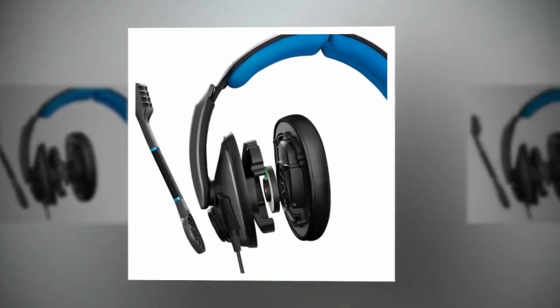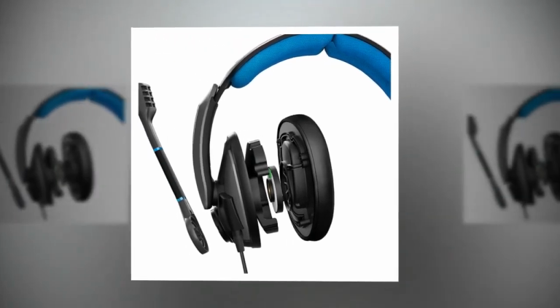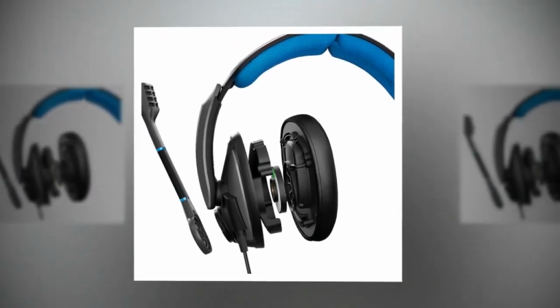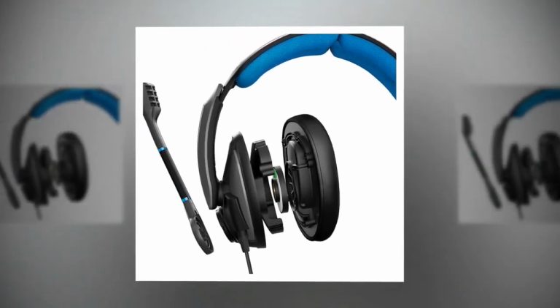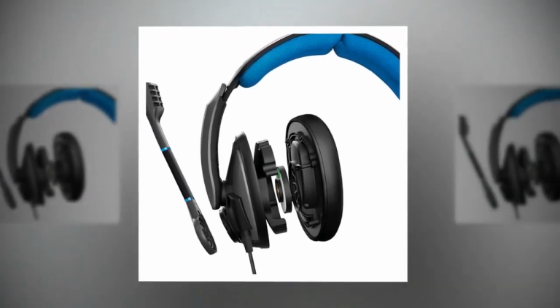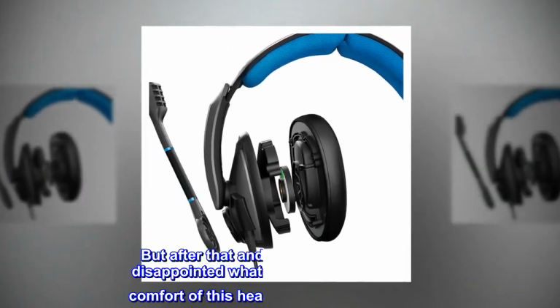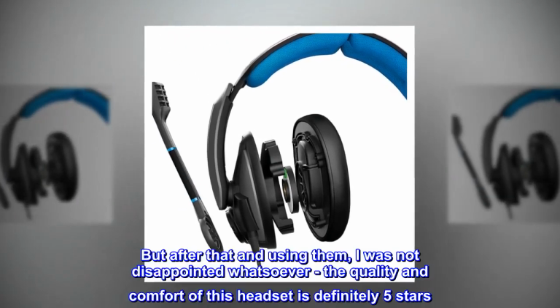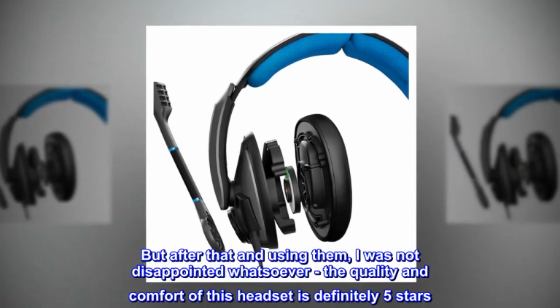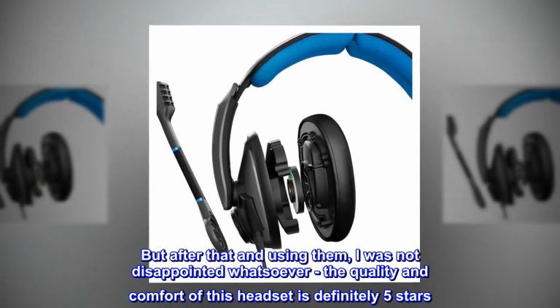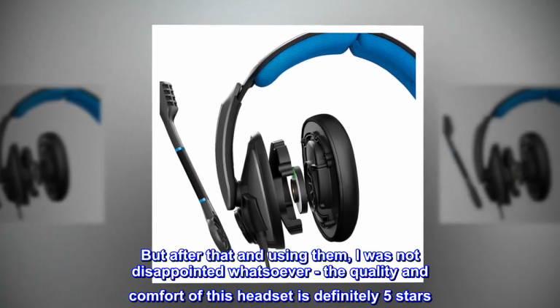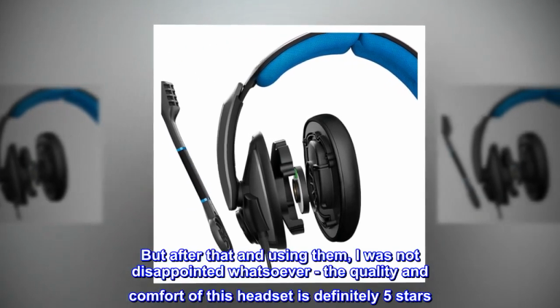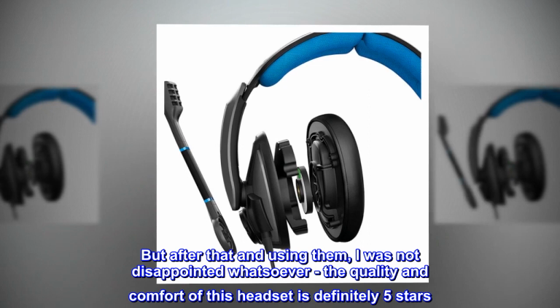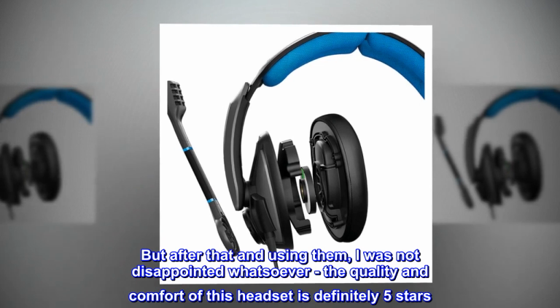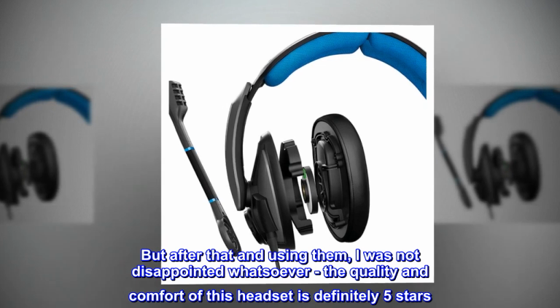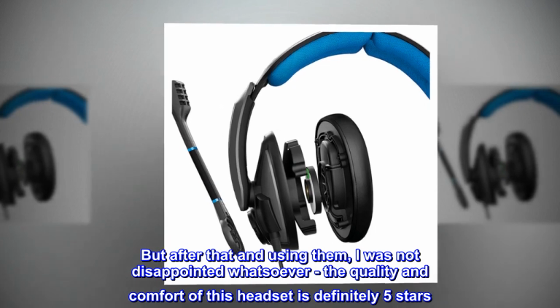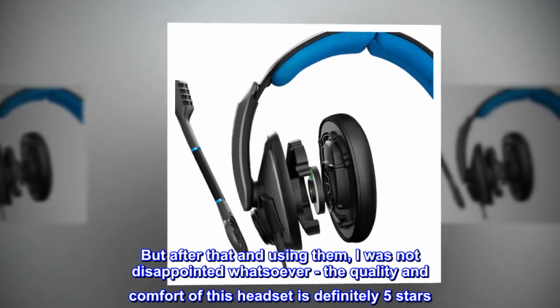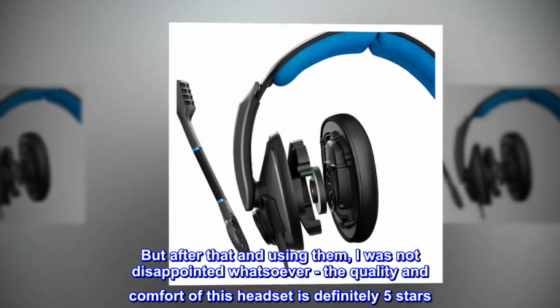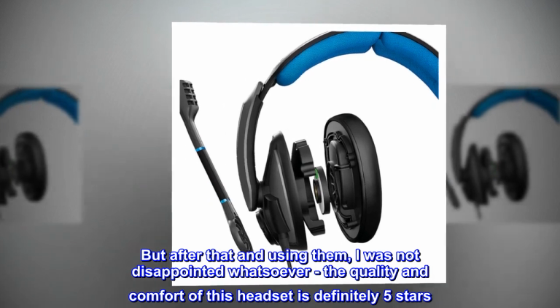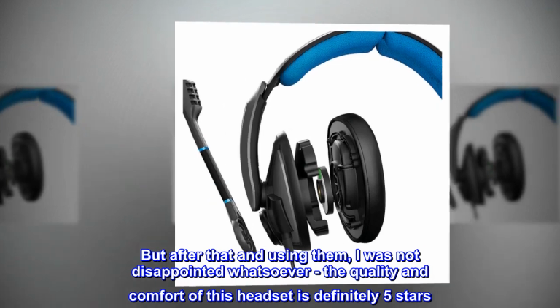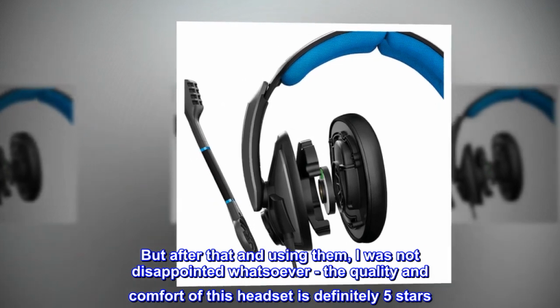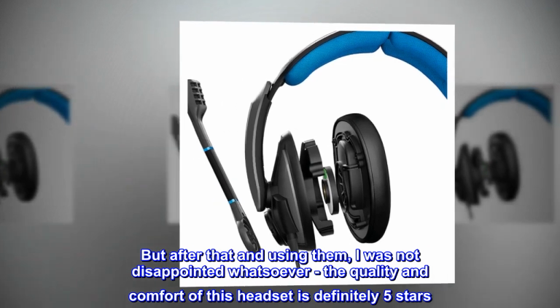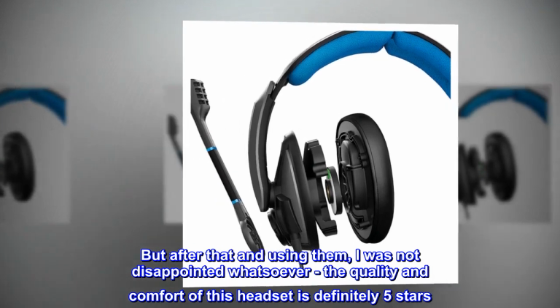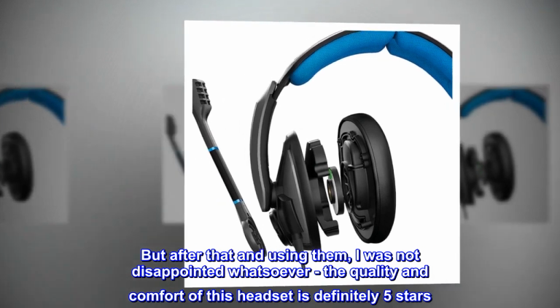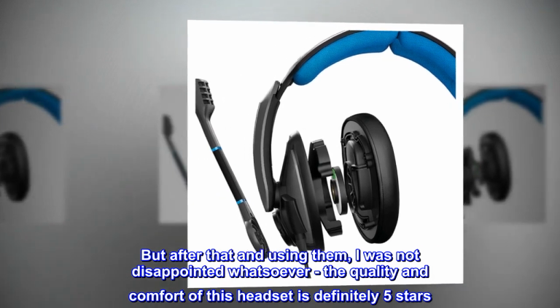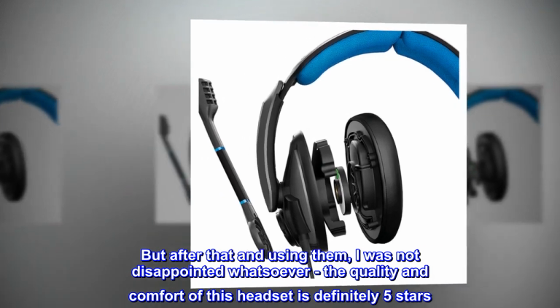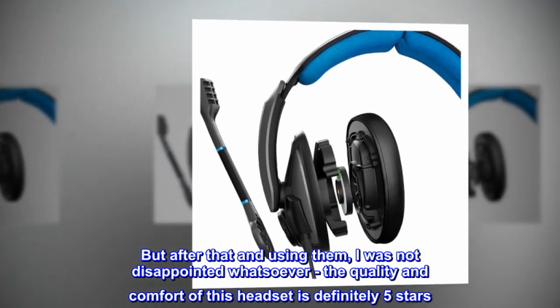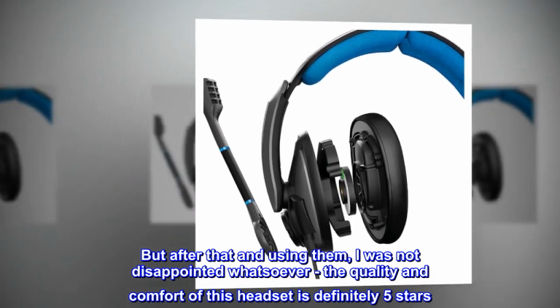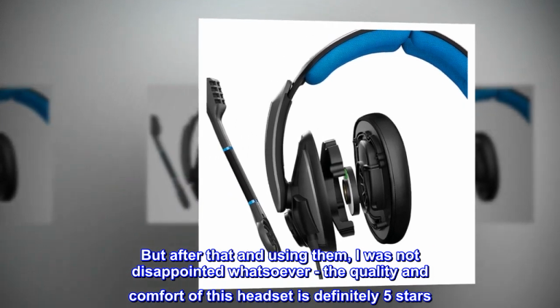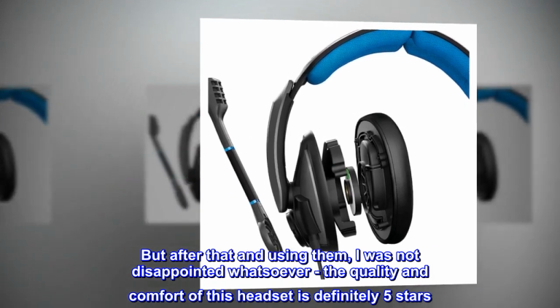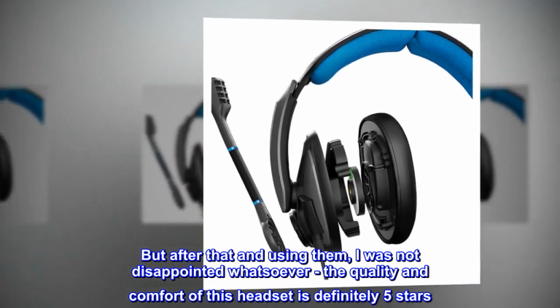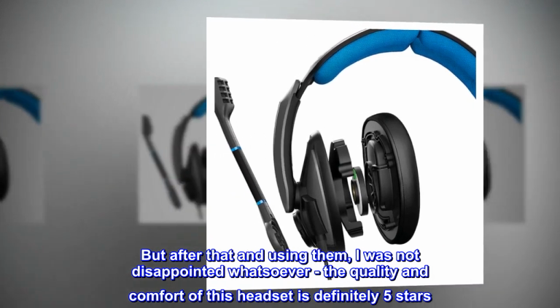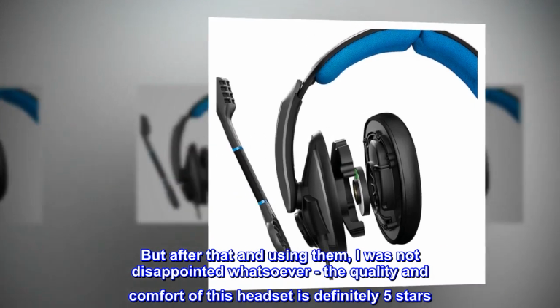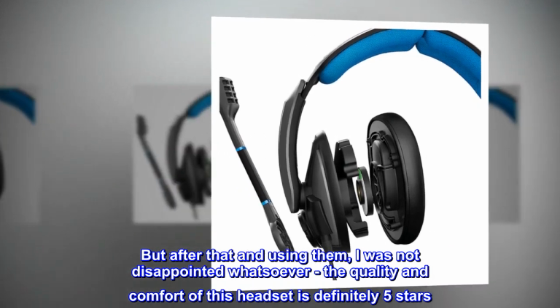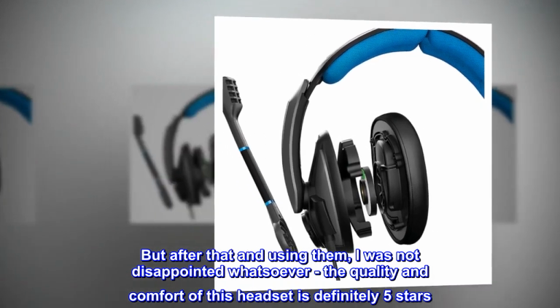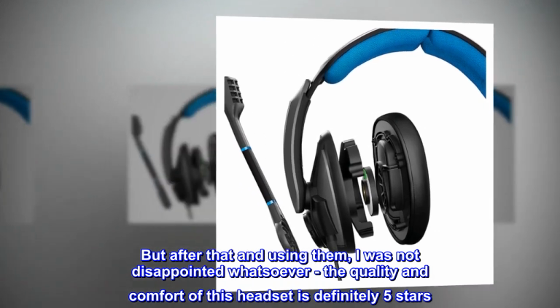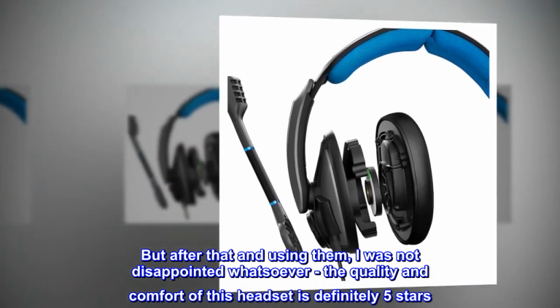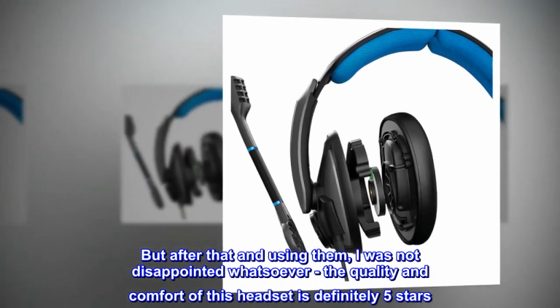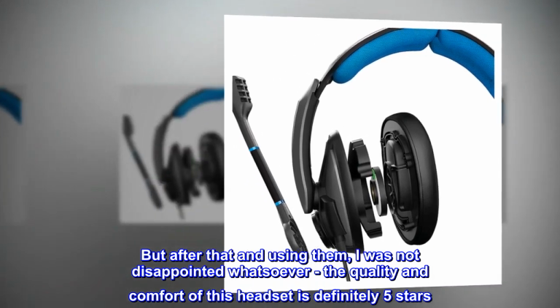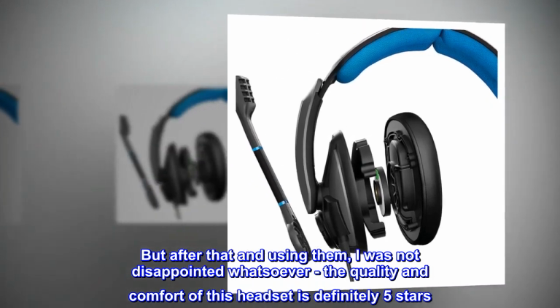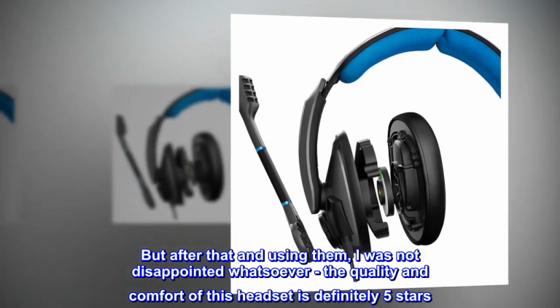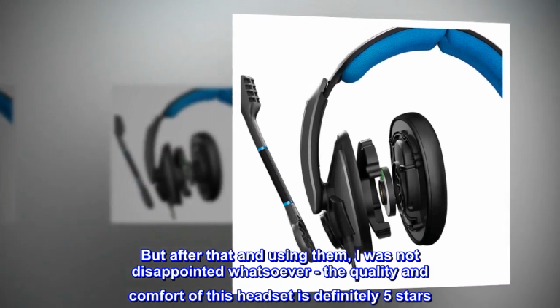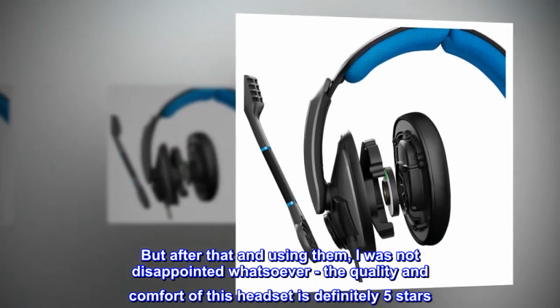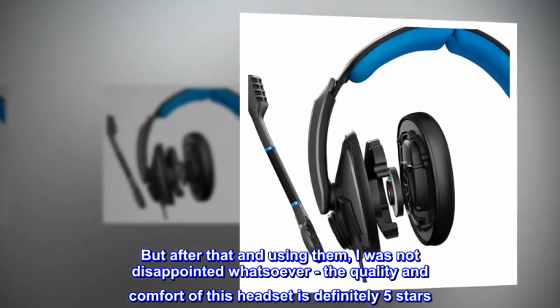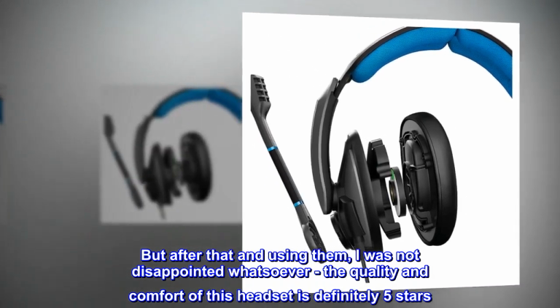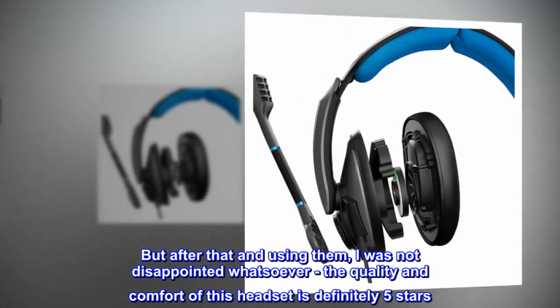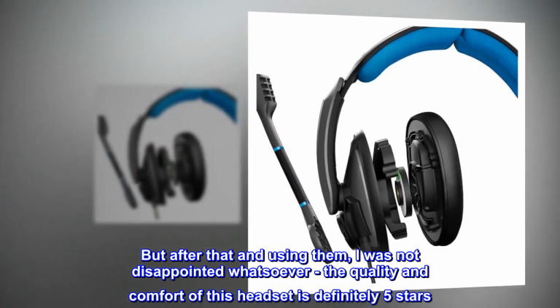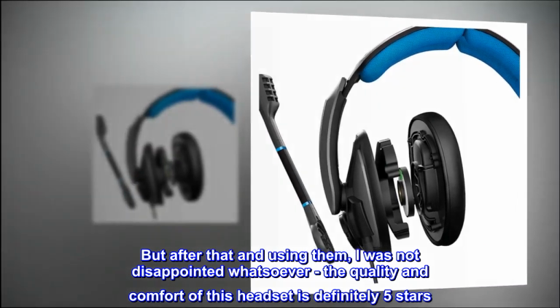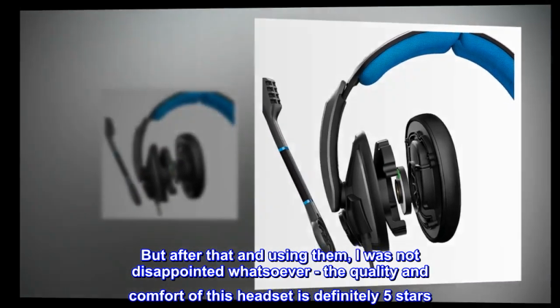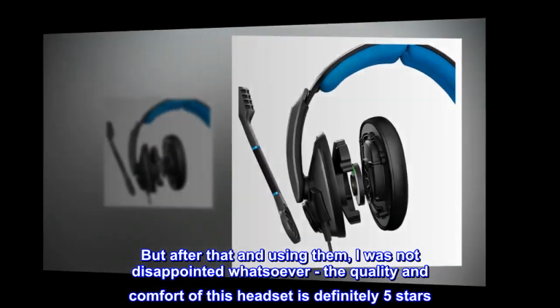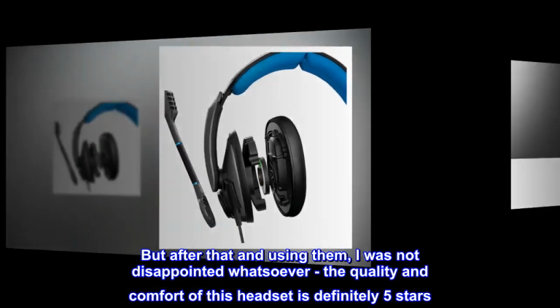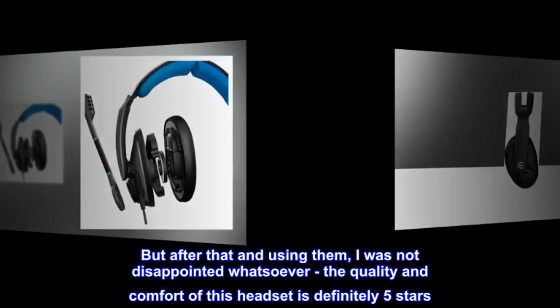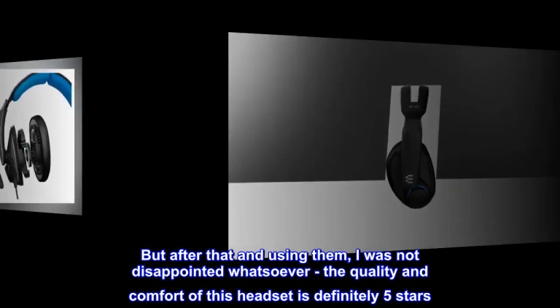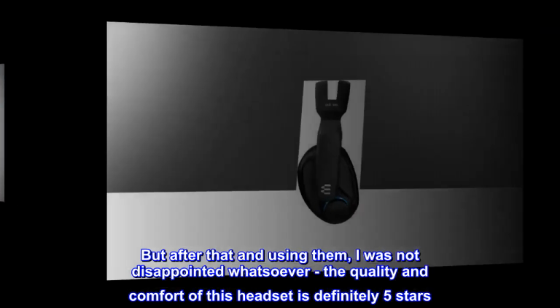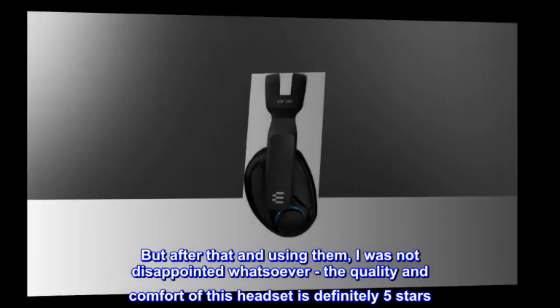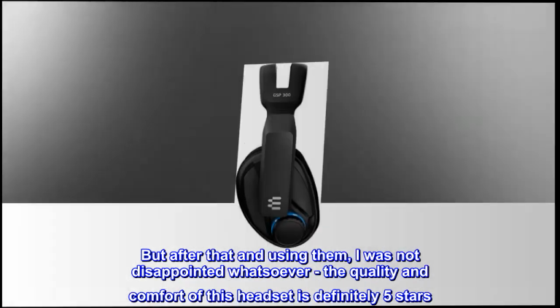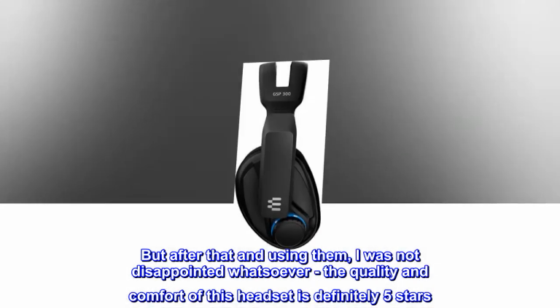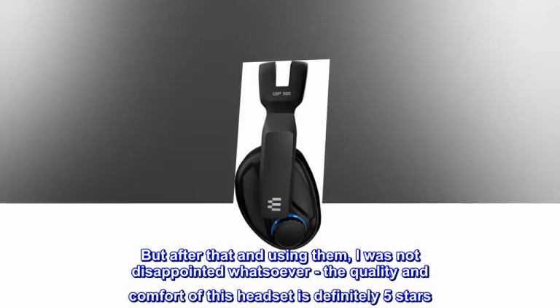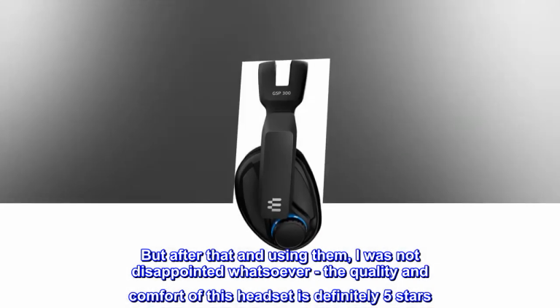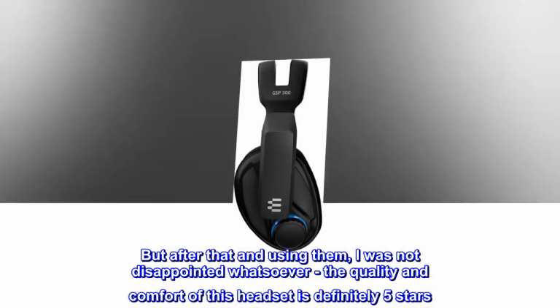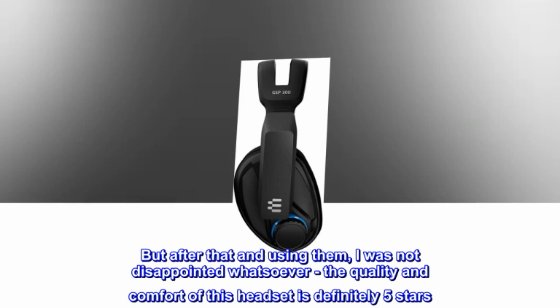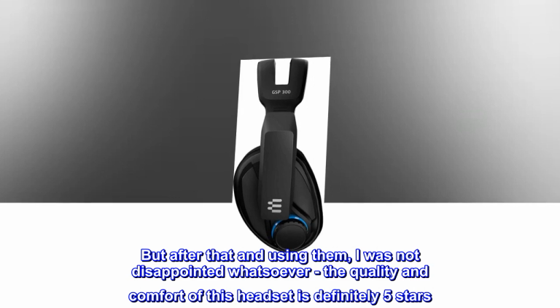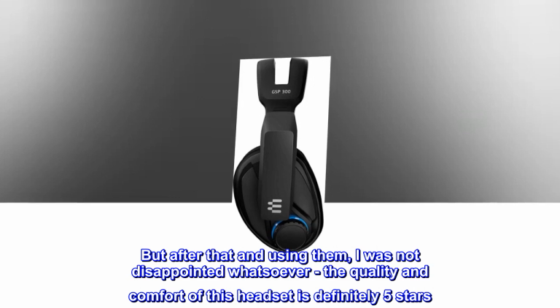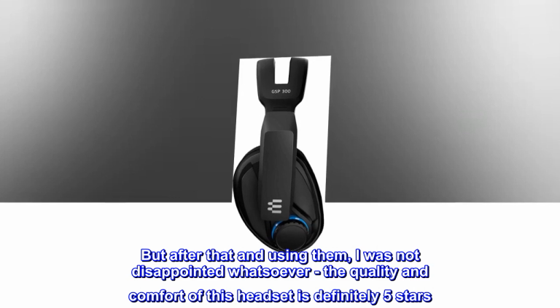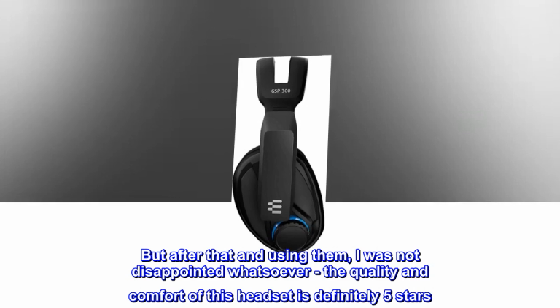But after that and using them, I was not disappointed whatsoever. The quality and comfort of this headset is definitely 5 stars.